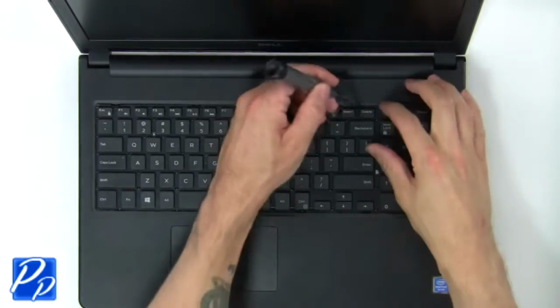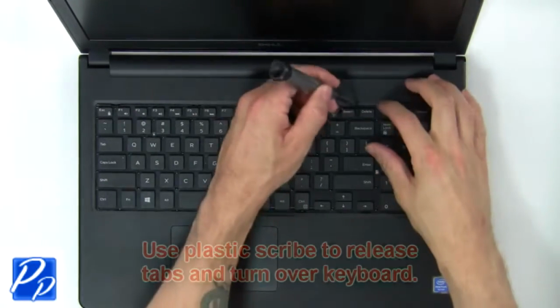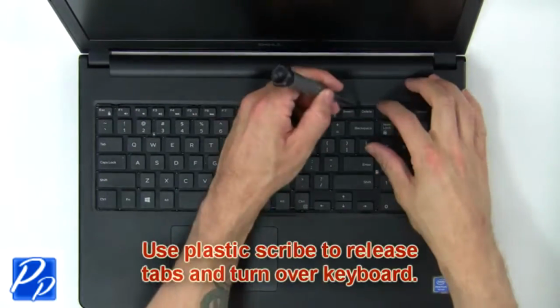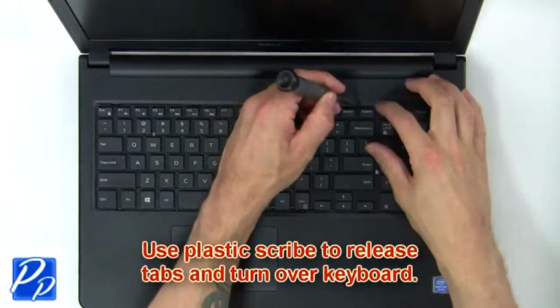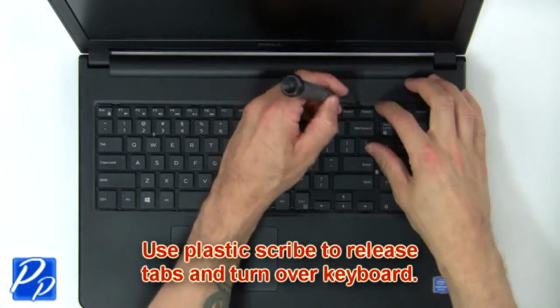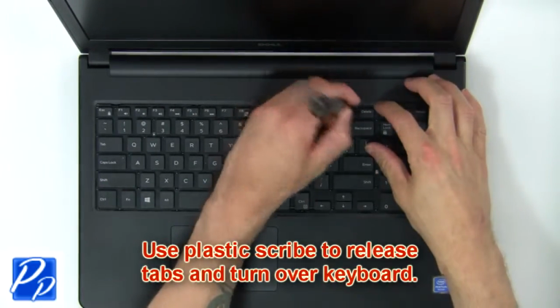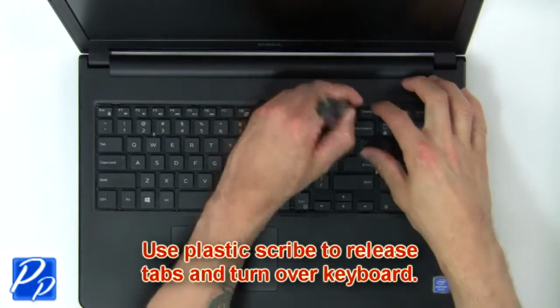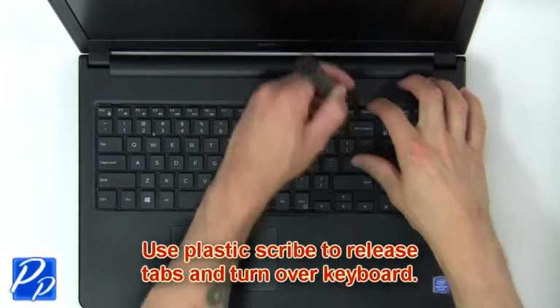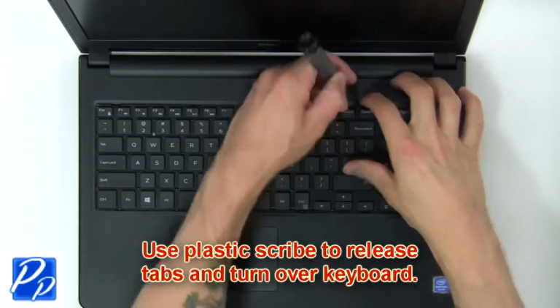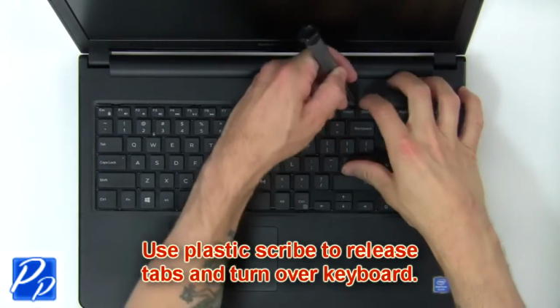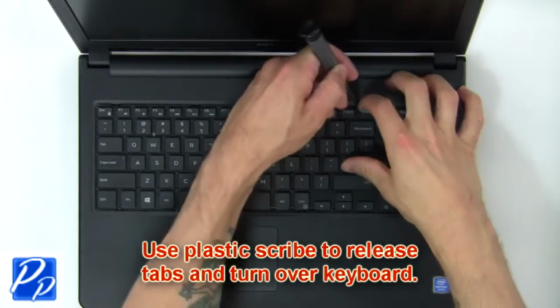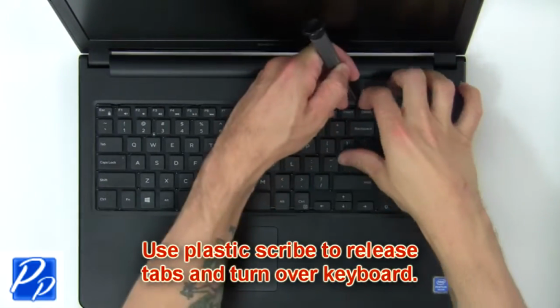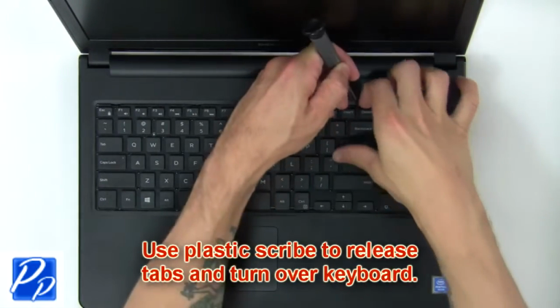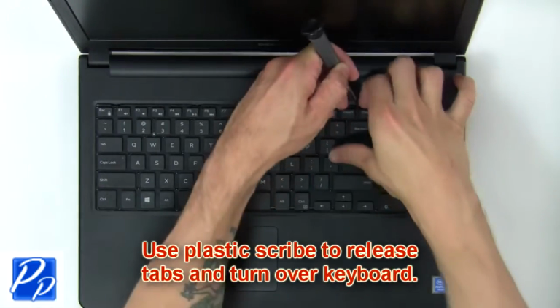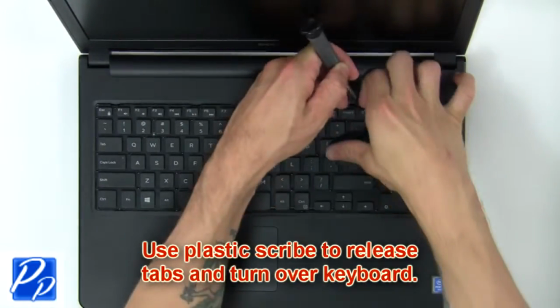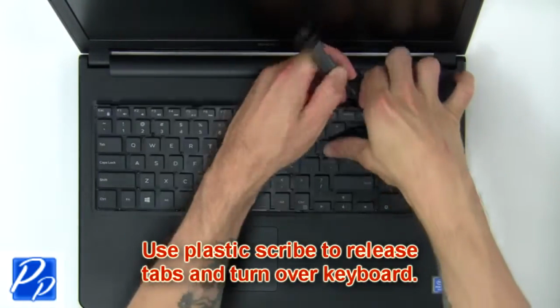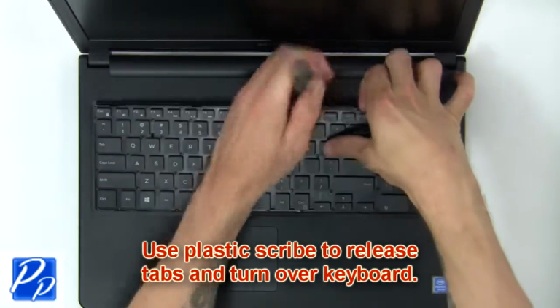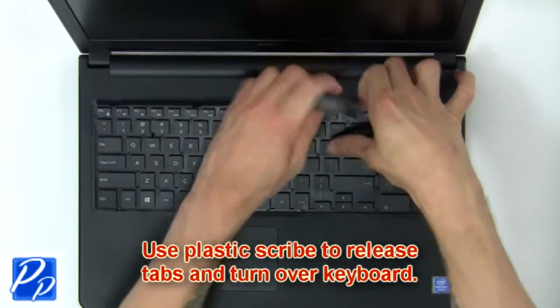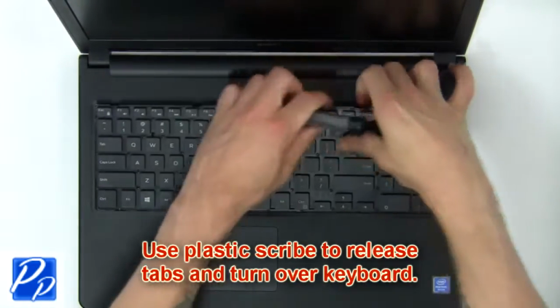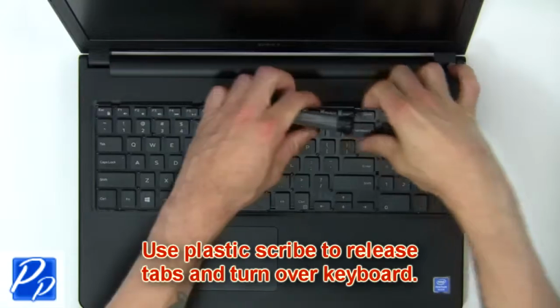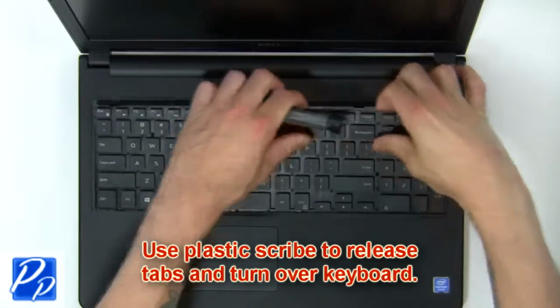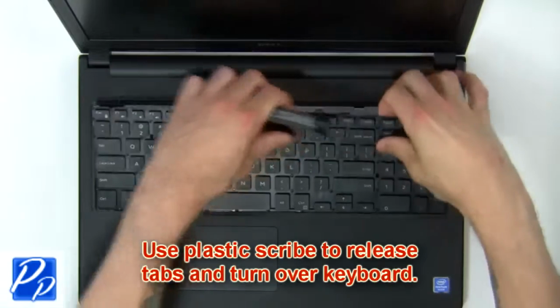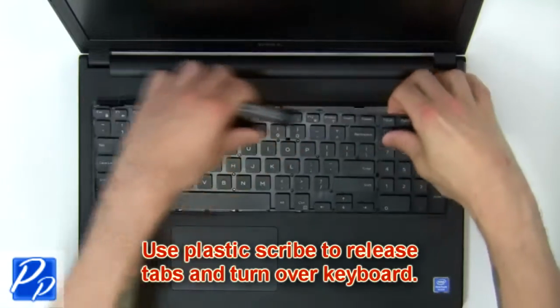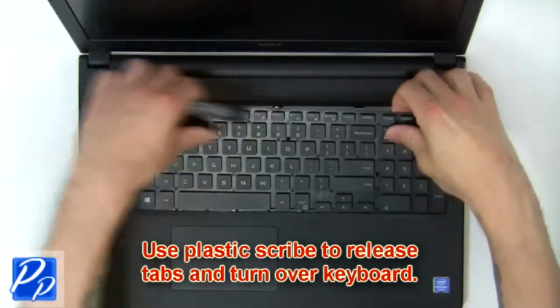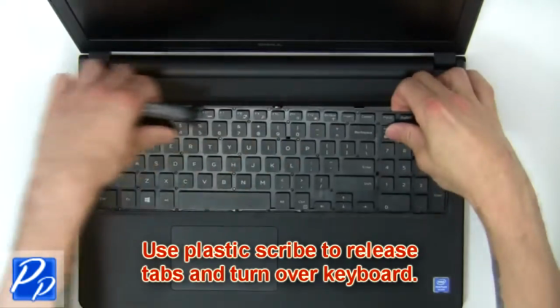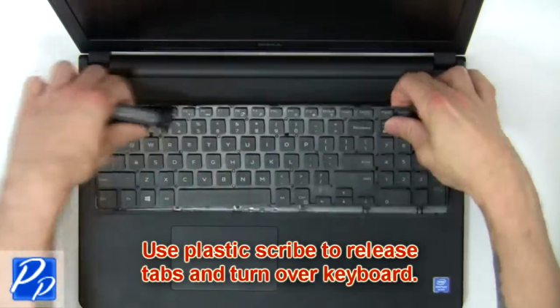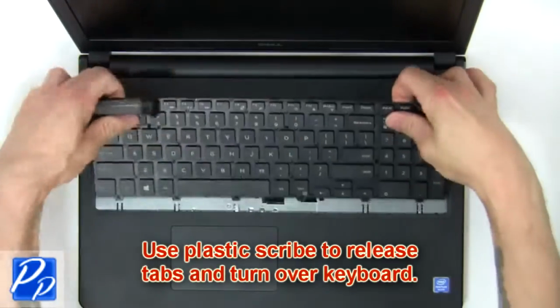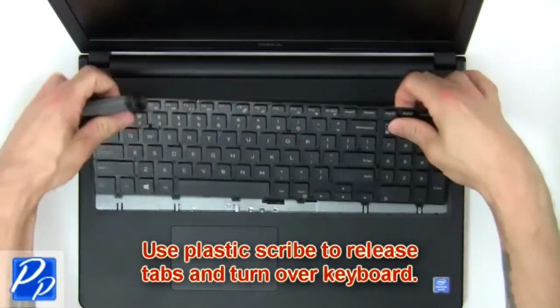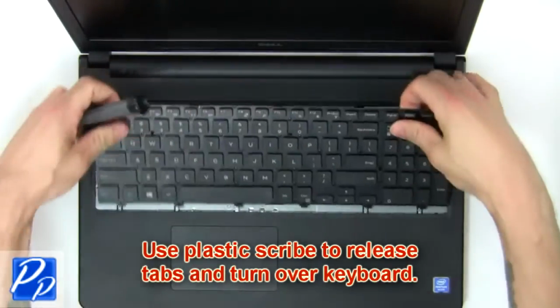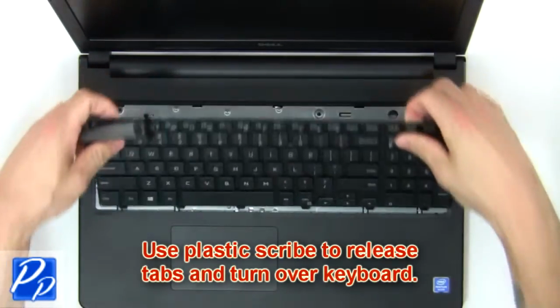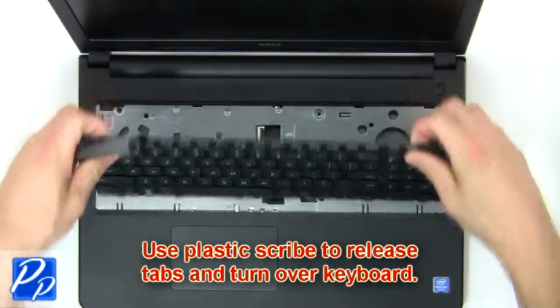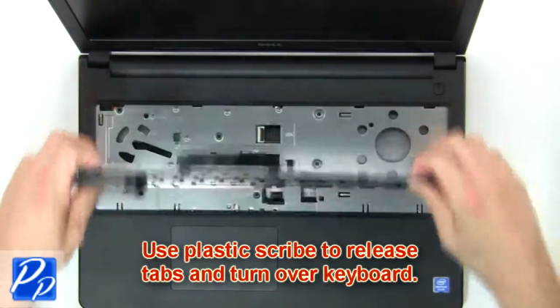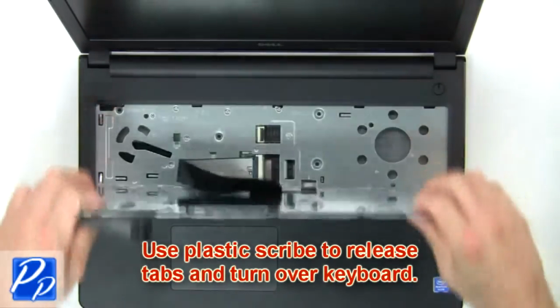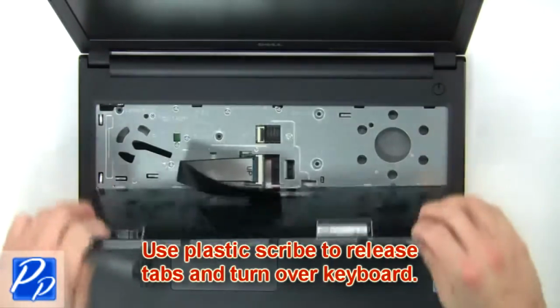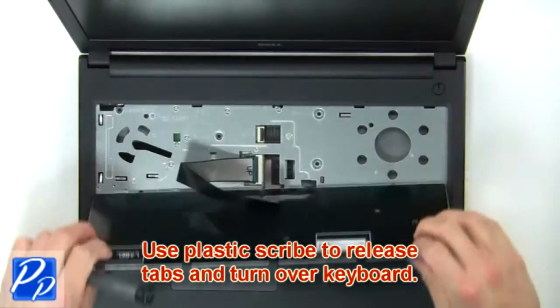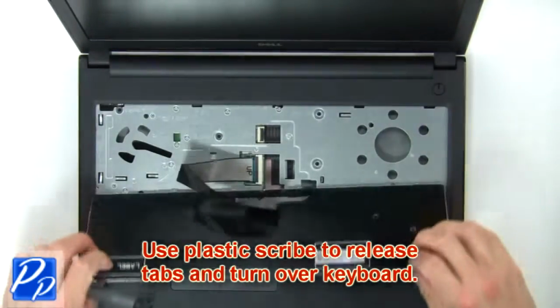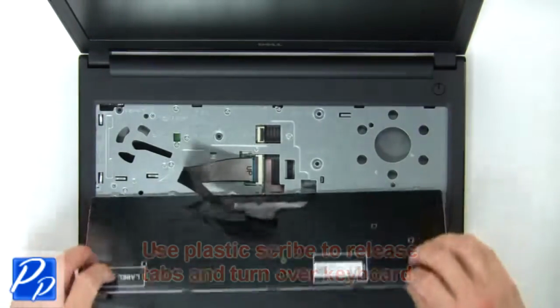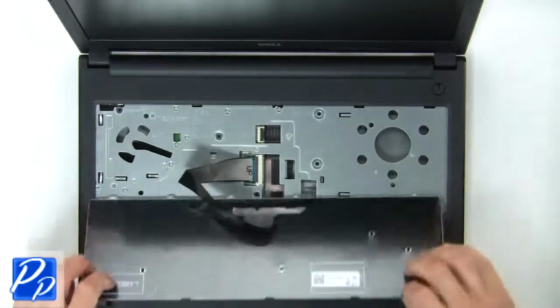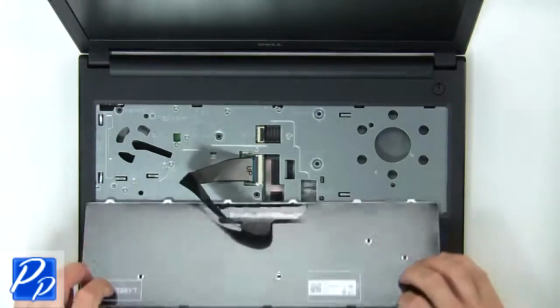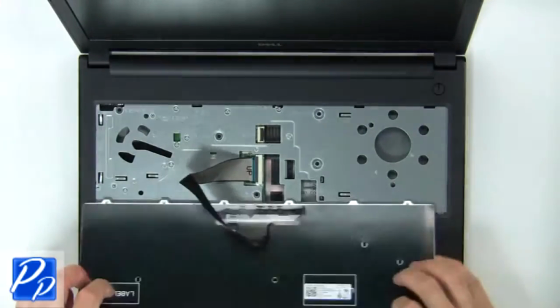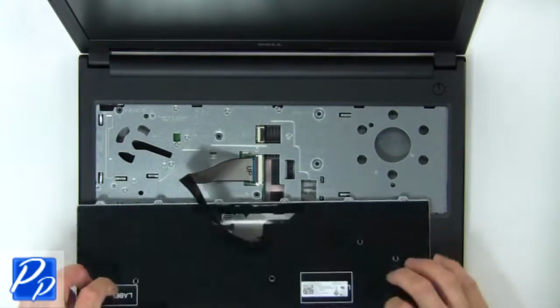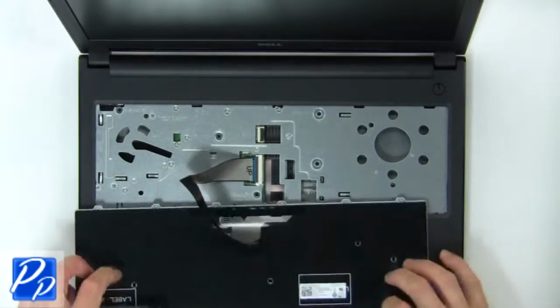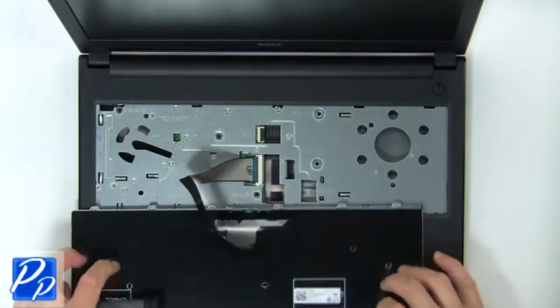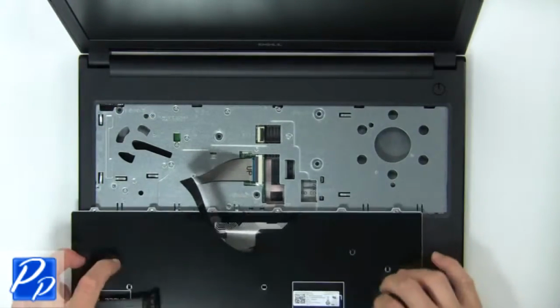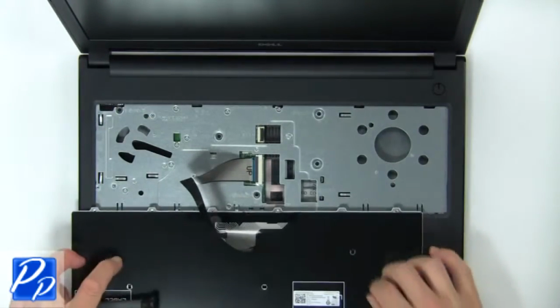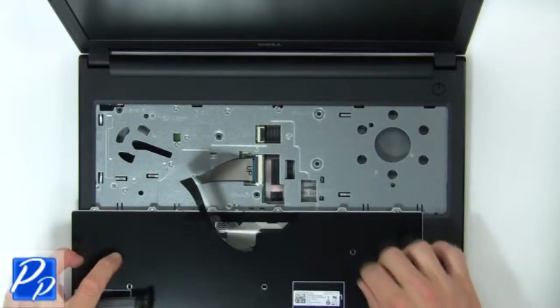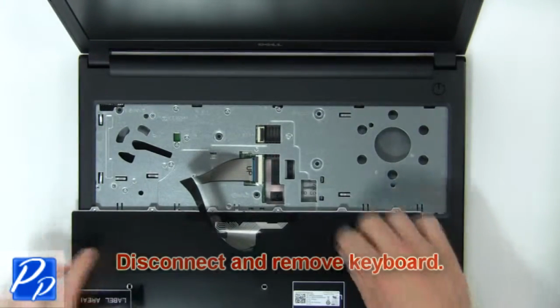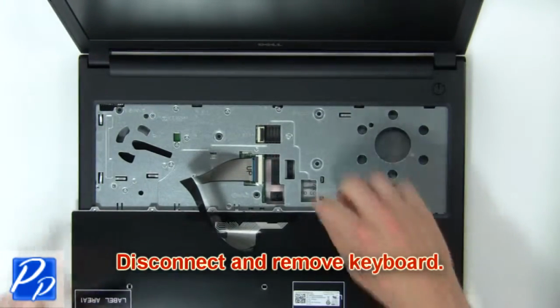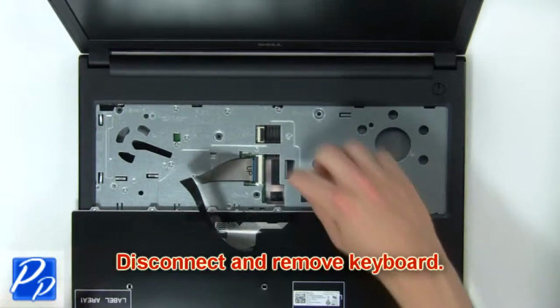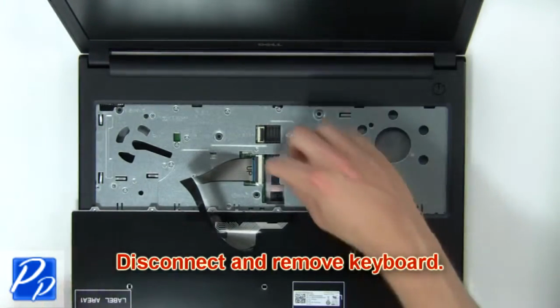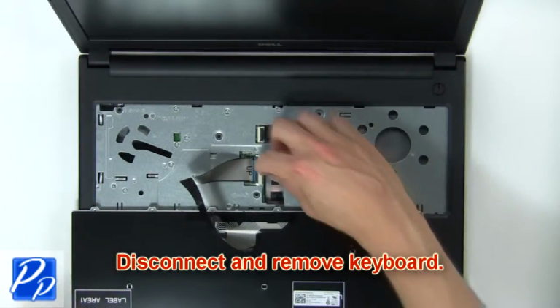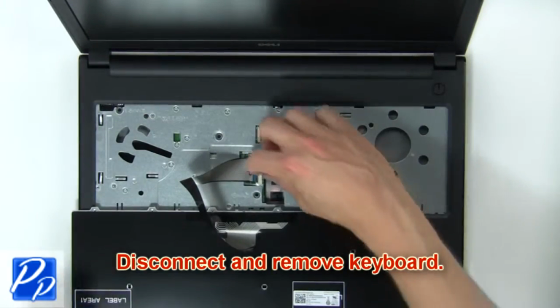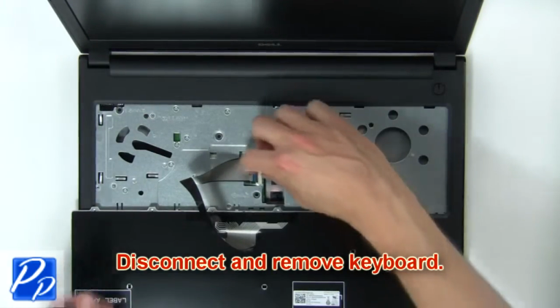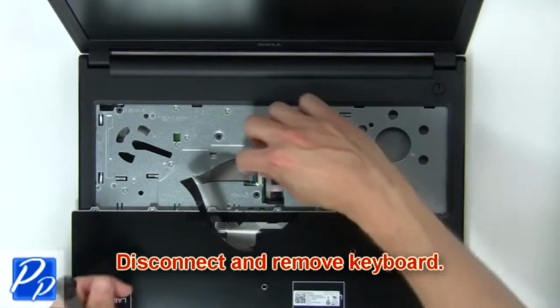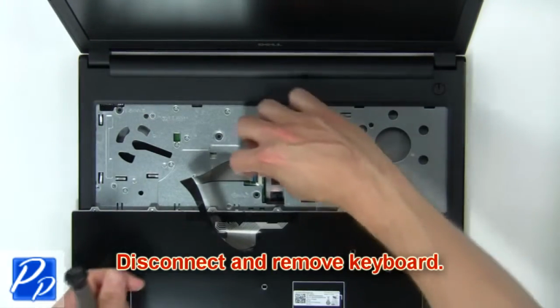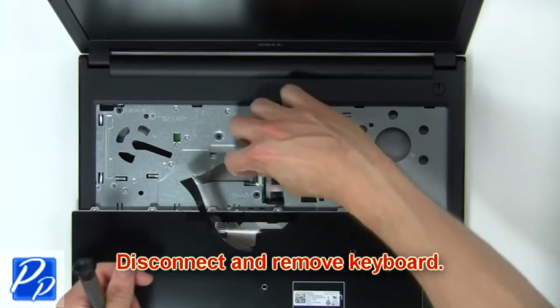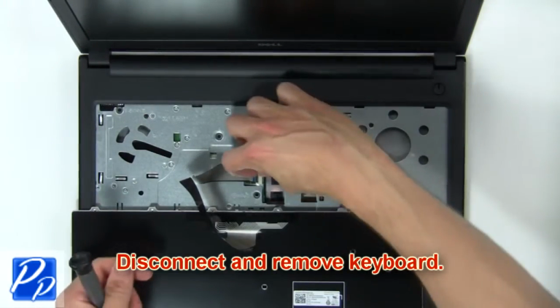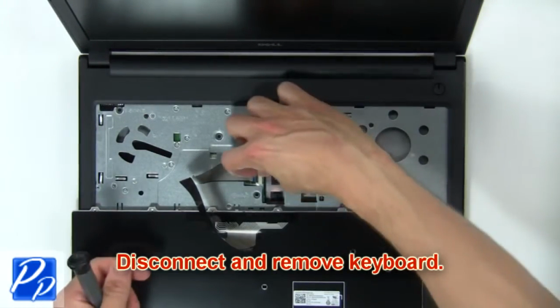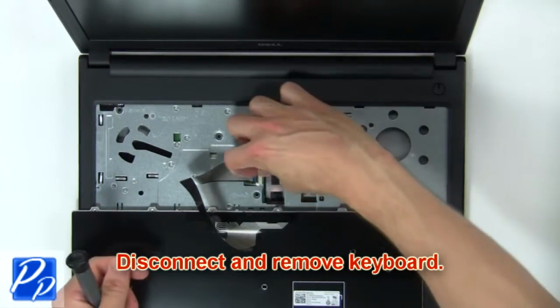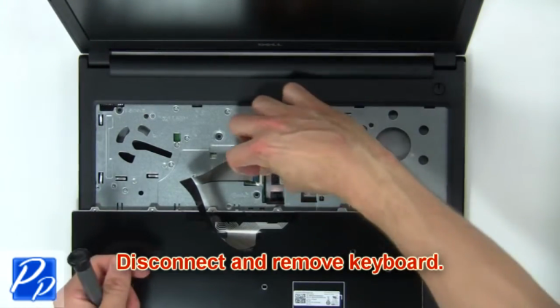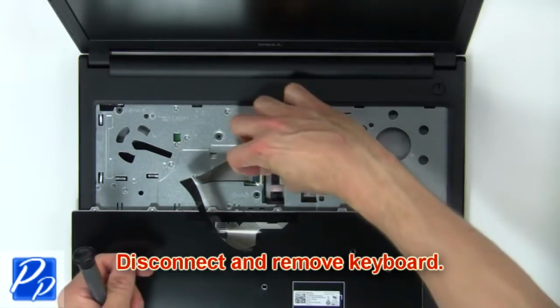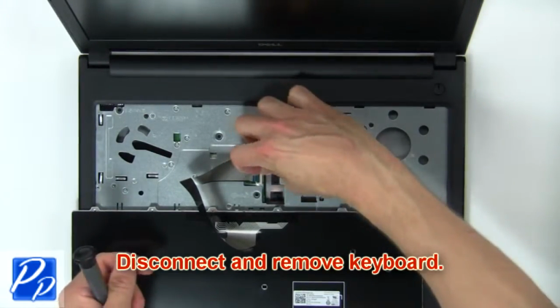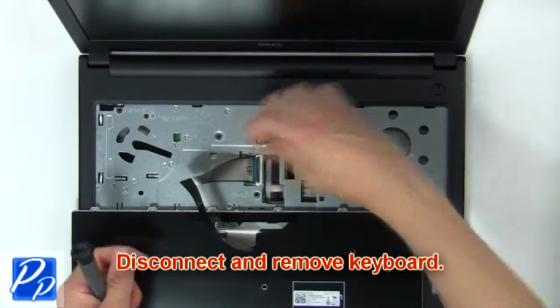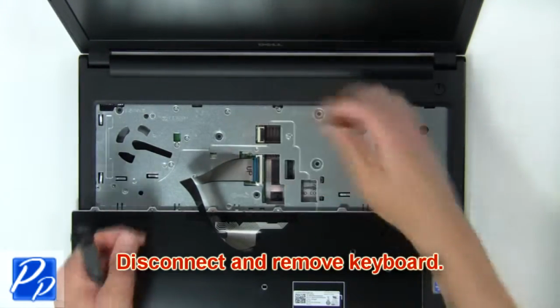Now use a plastic scribe to release the tabs and turn over the keyboard. Then disconnect and remove the keyboard.